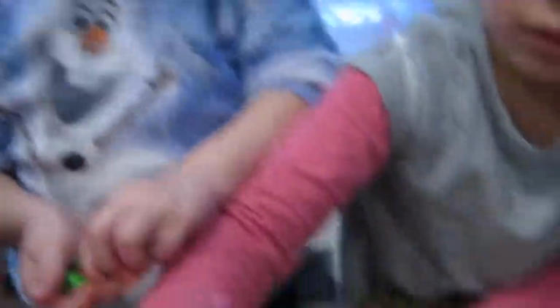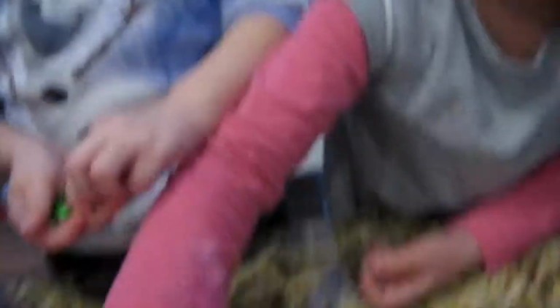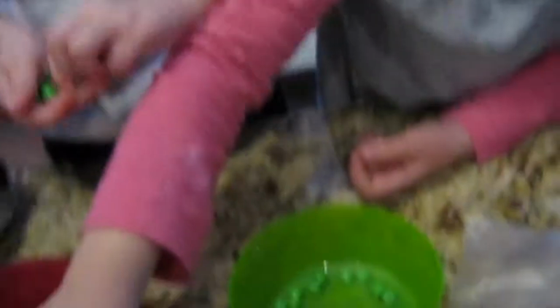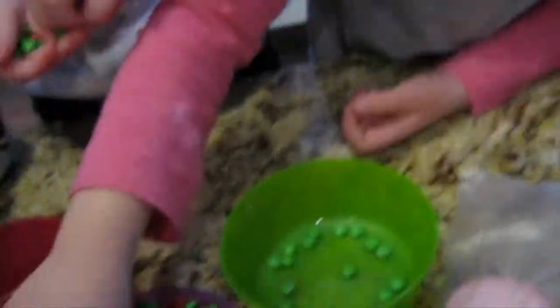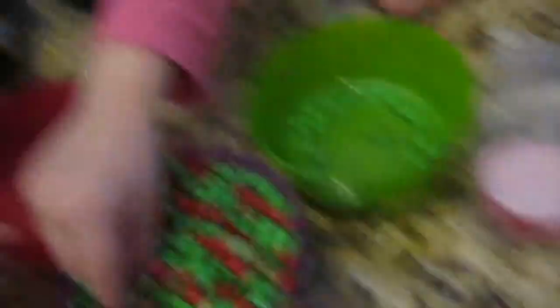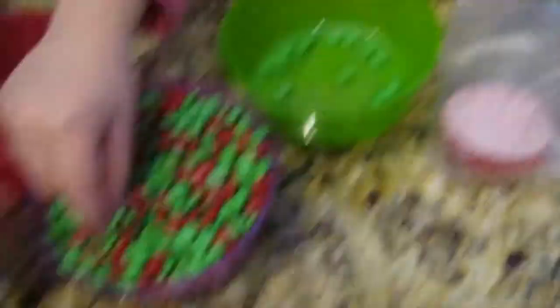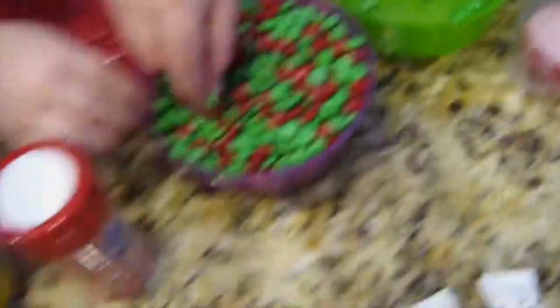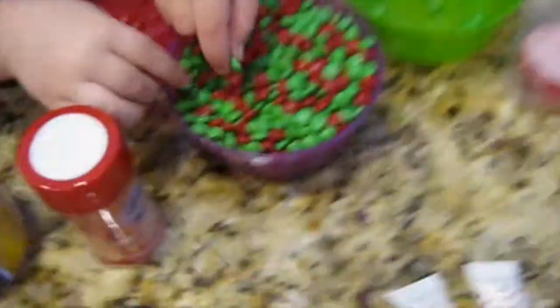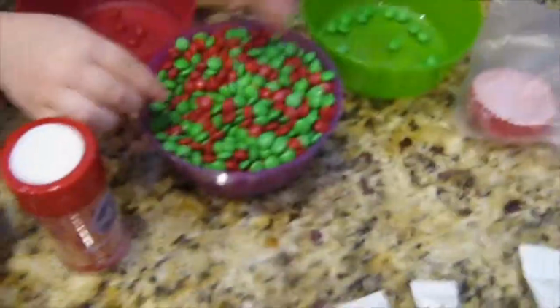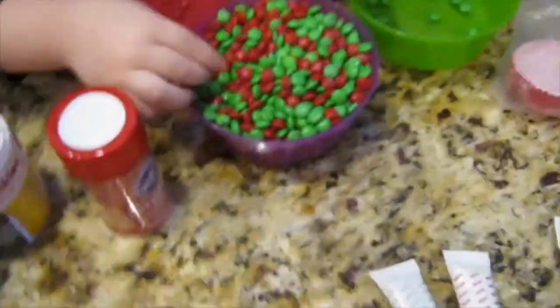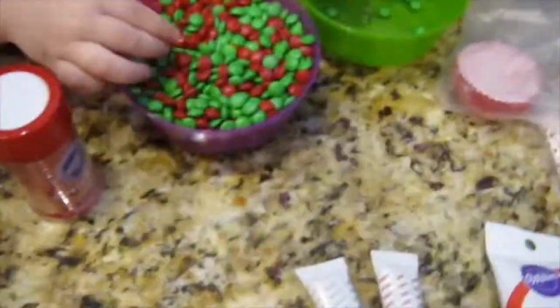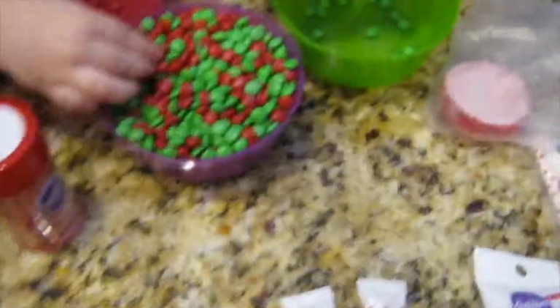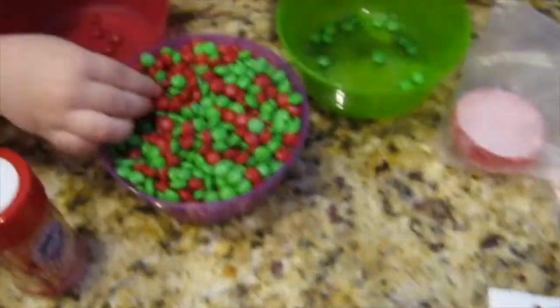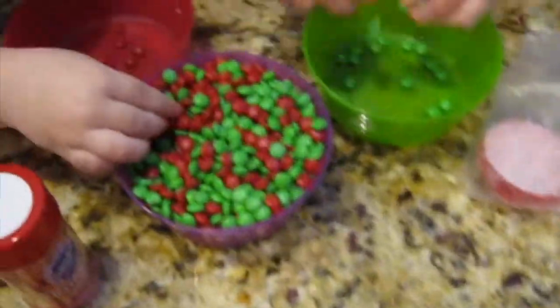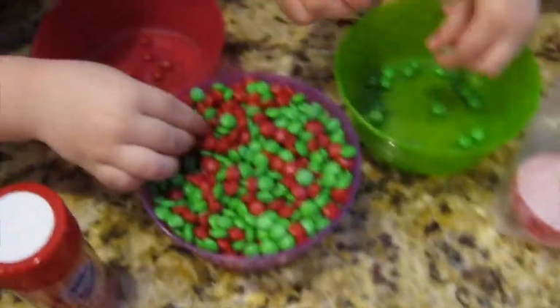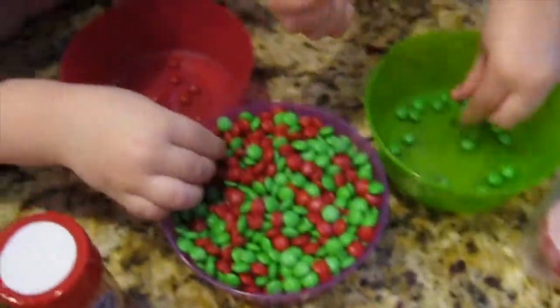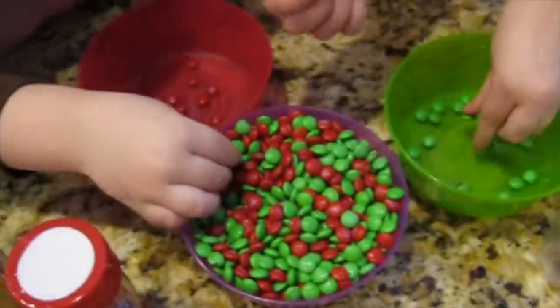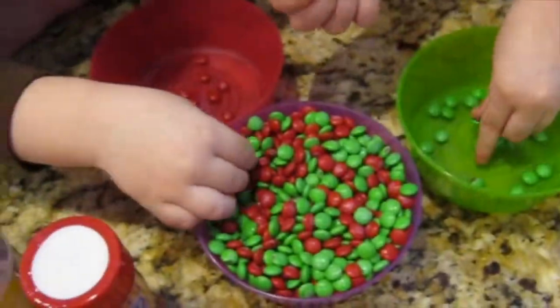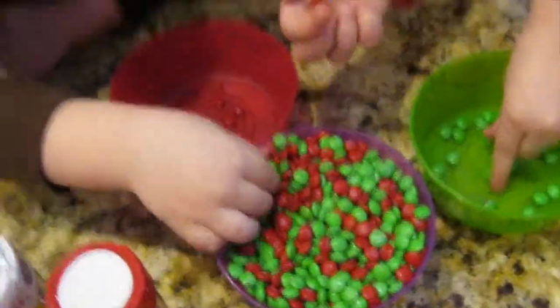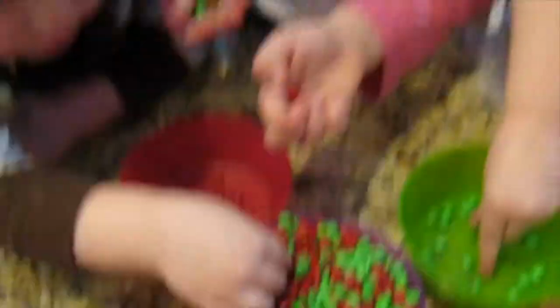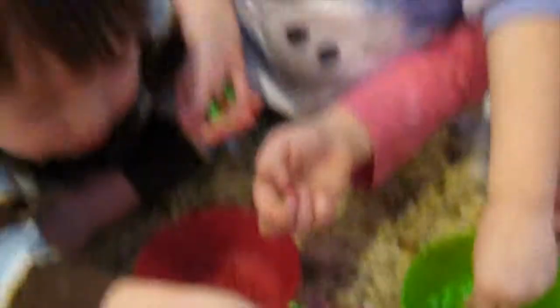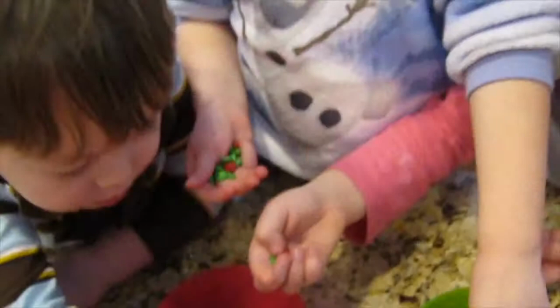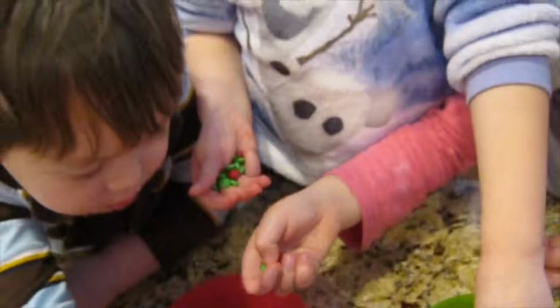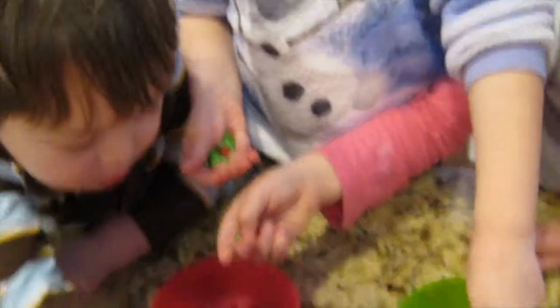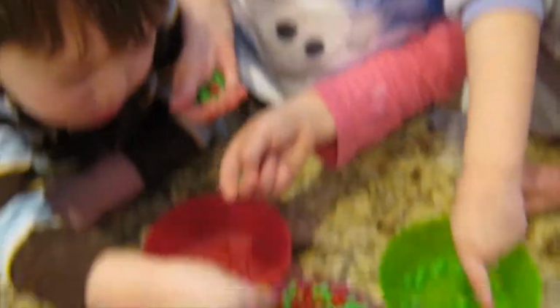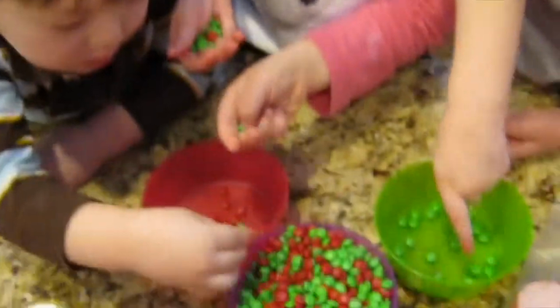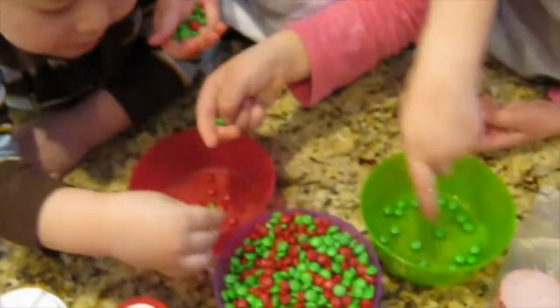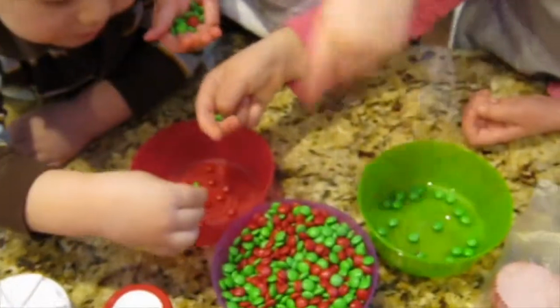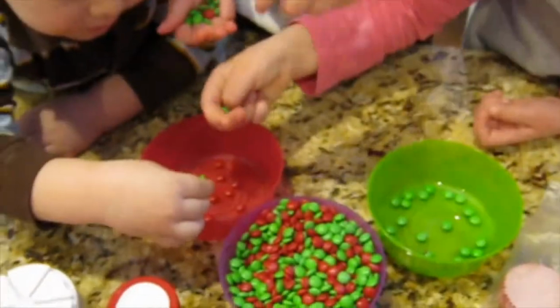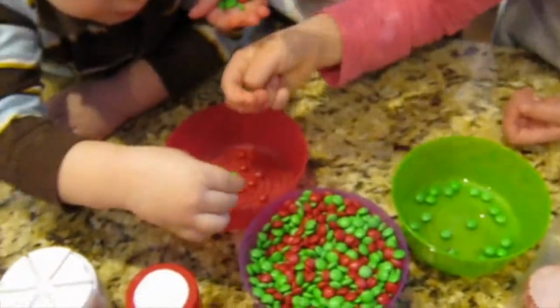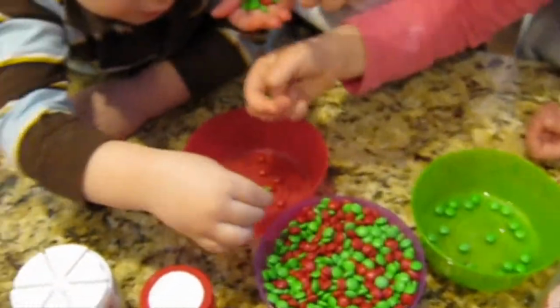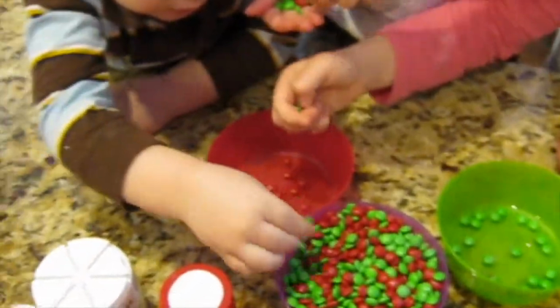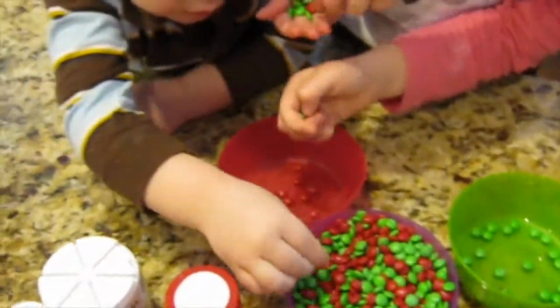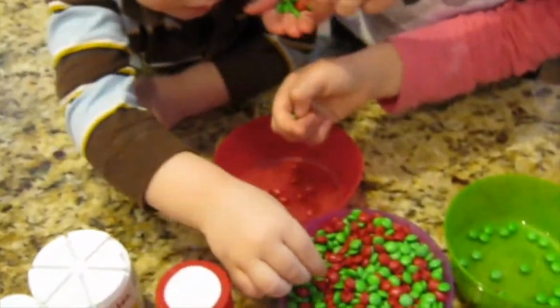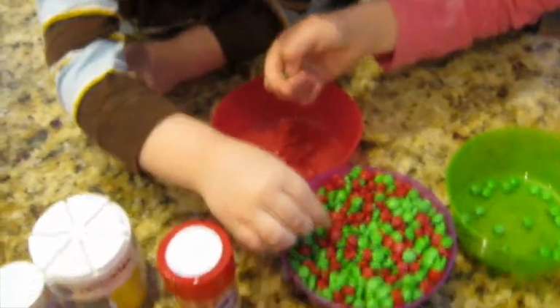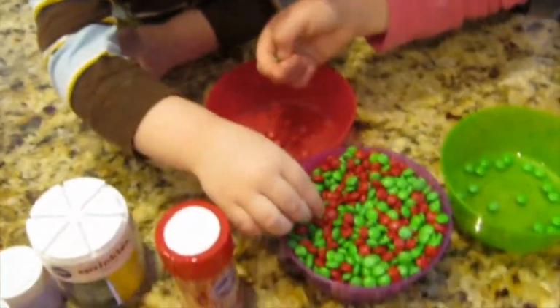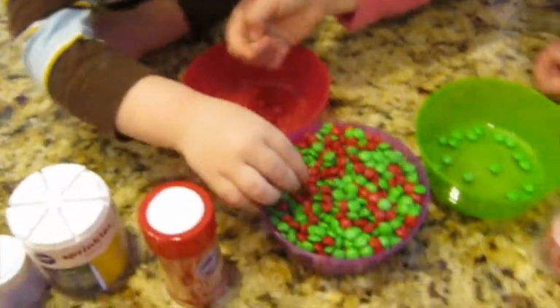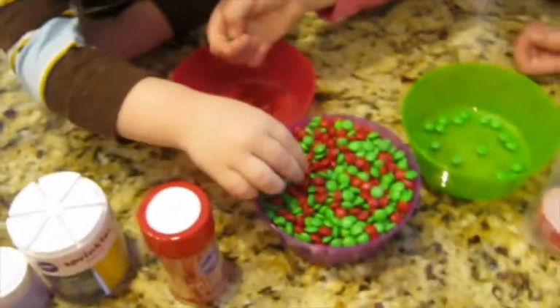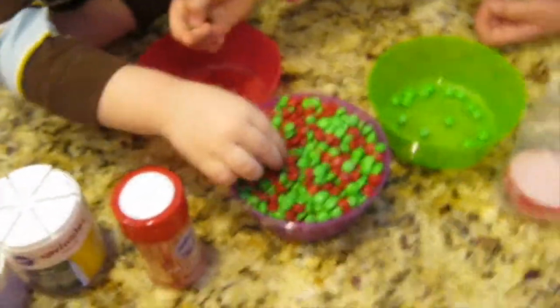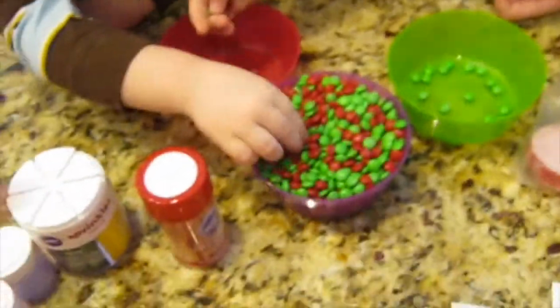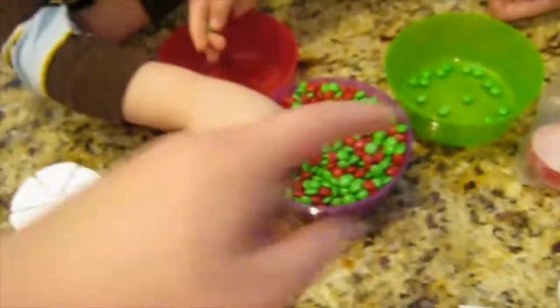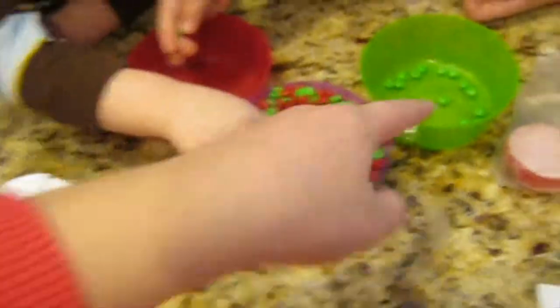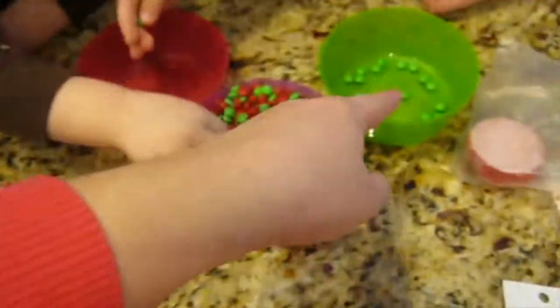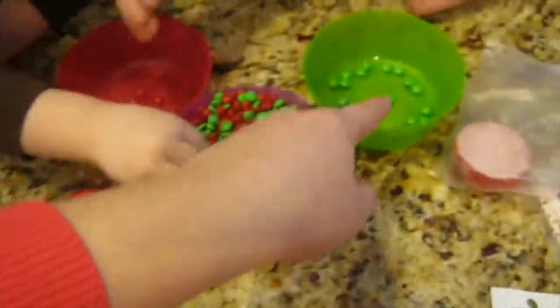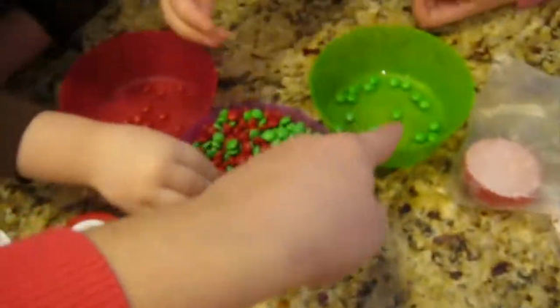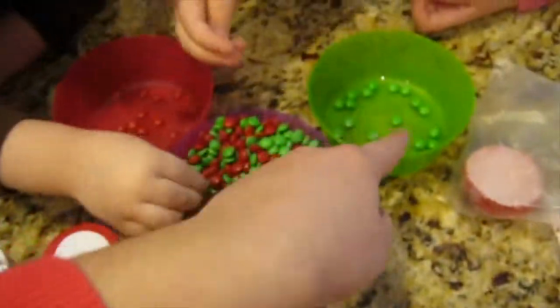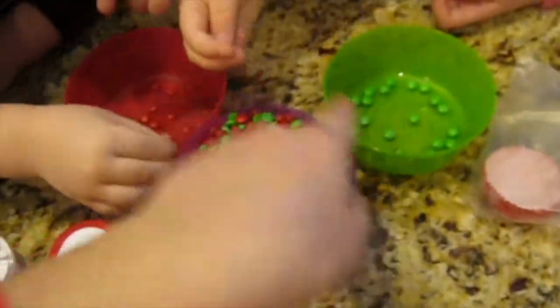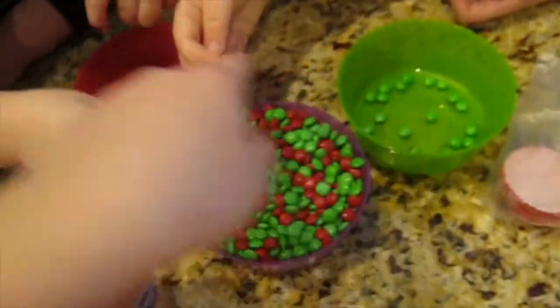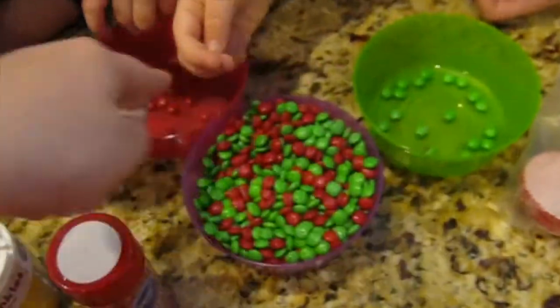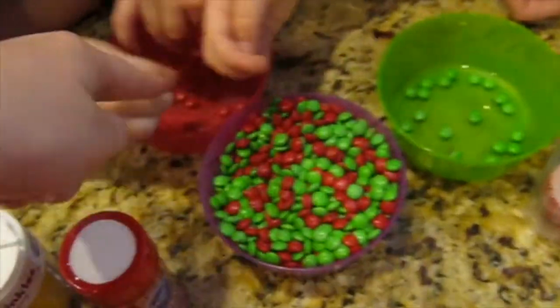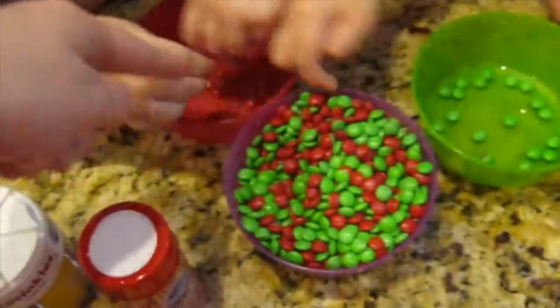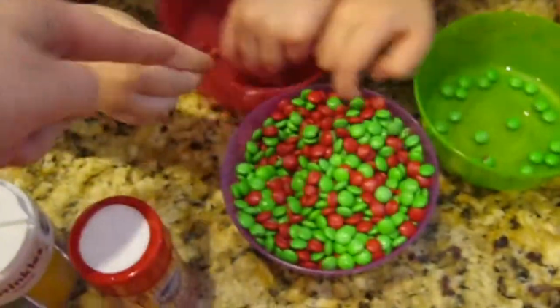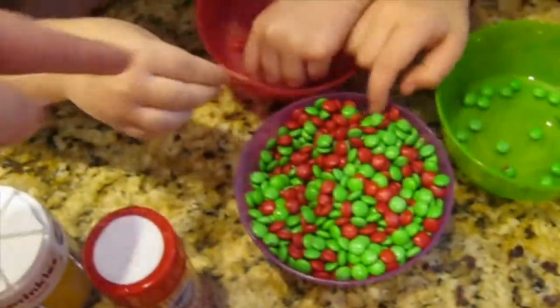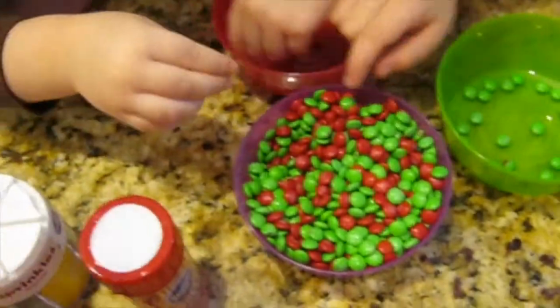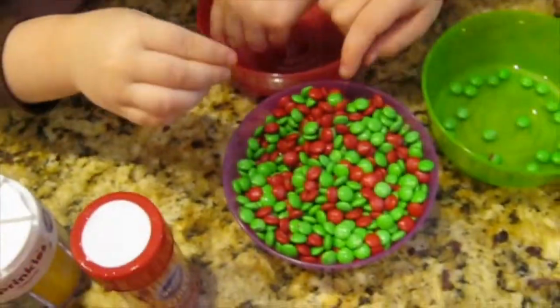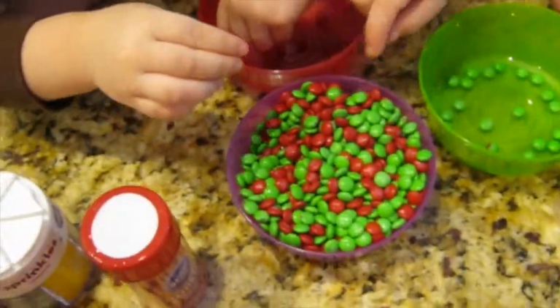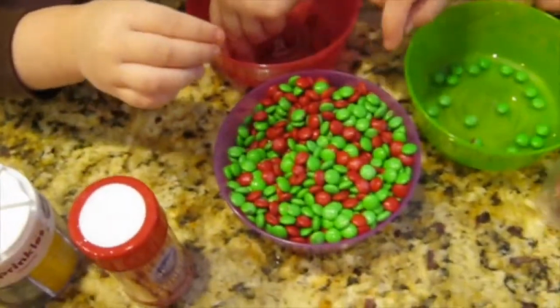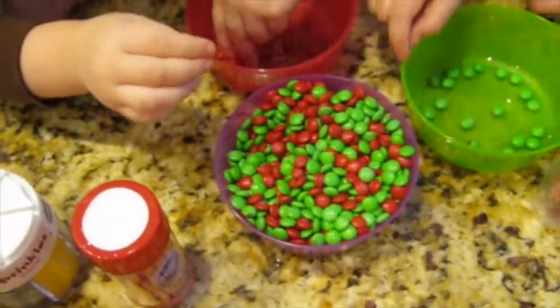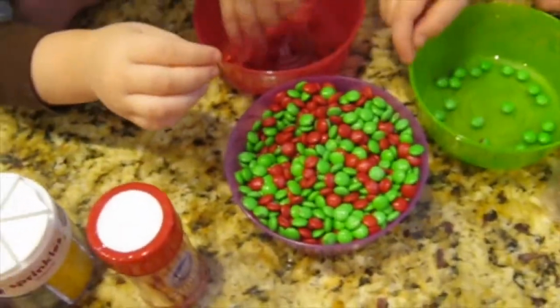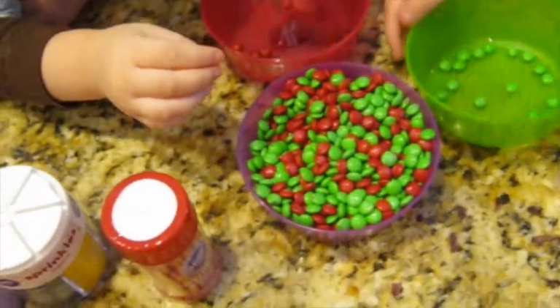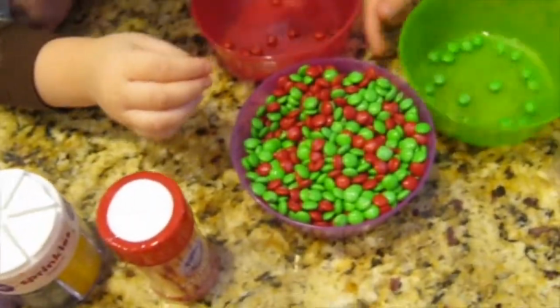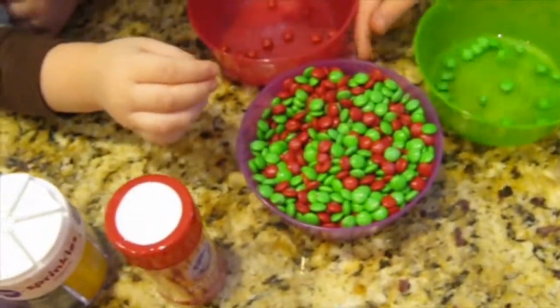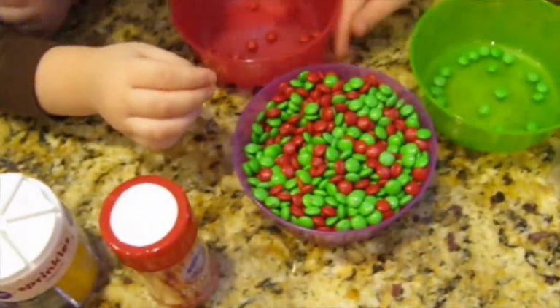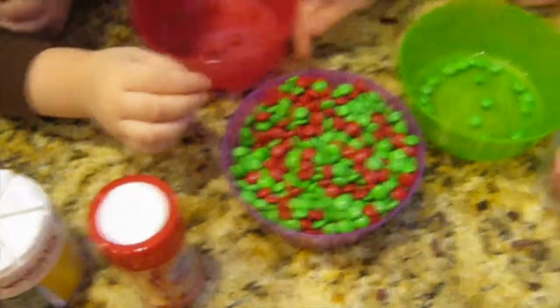So put them in the right bowls, okay? This one's St. Patrick's Day. The green ones are going to be for St. Patrick's Day and those are going to be for Valentine's Day.